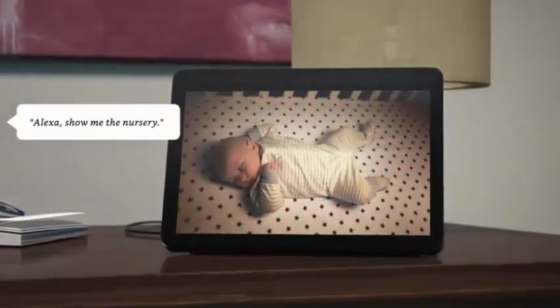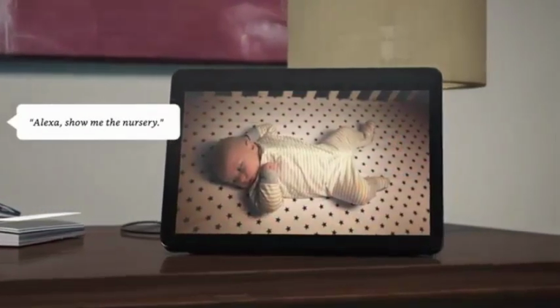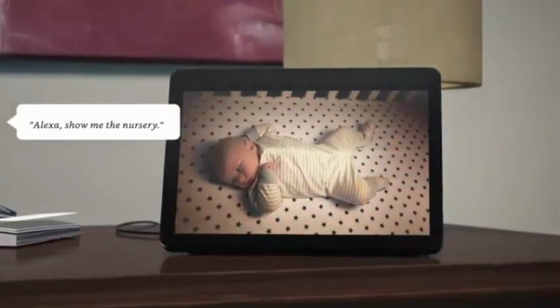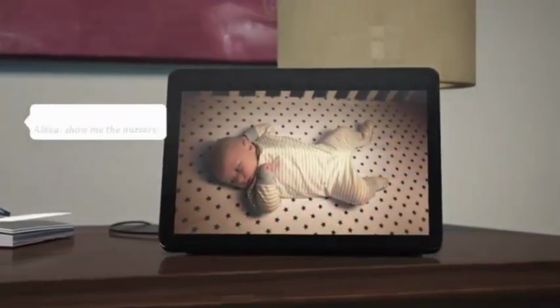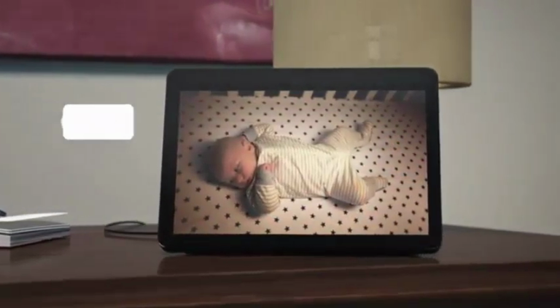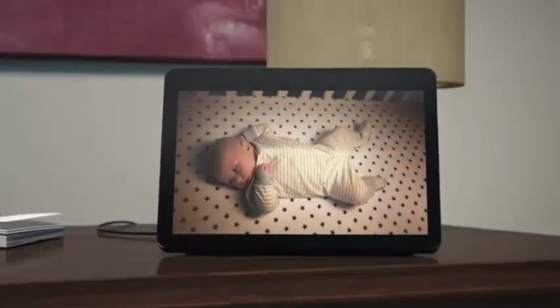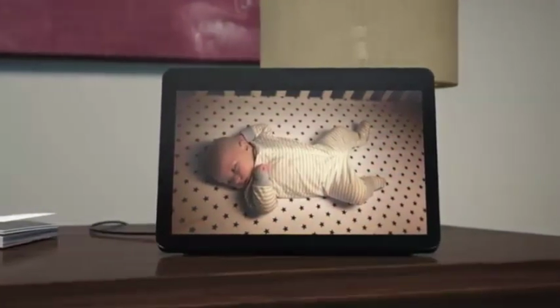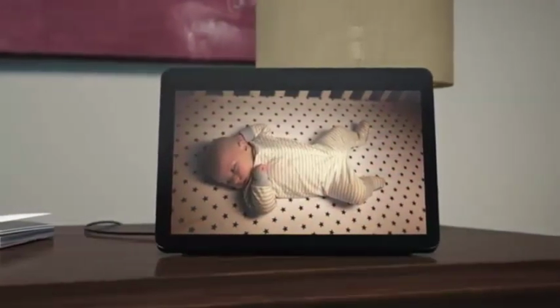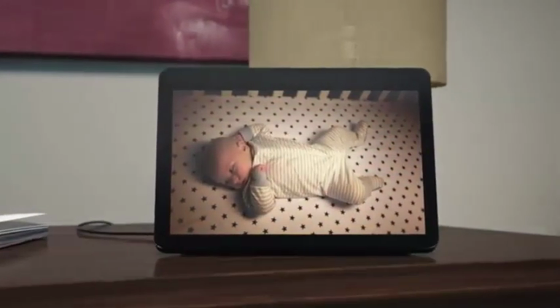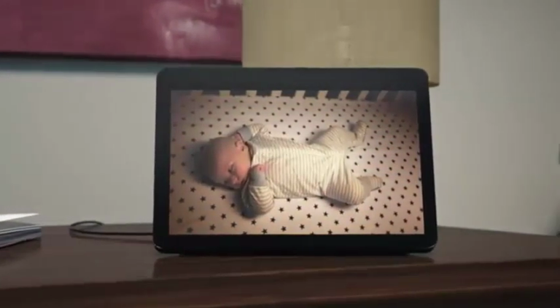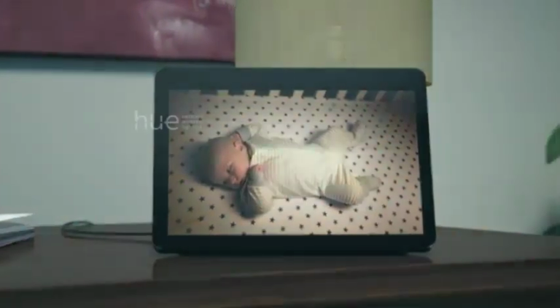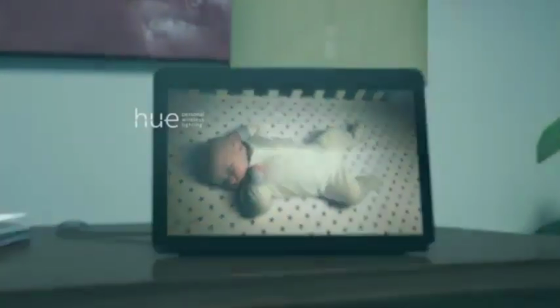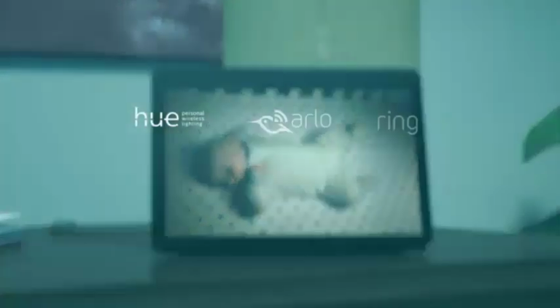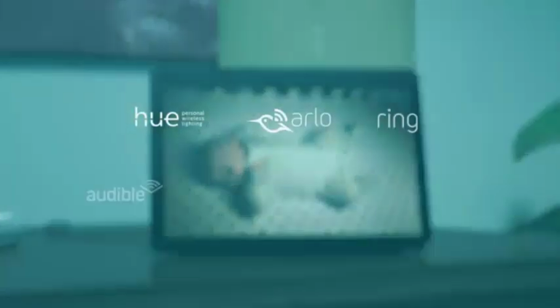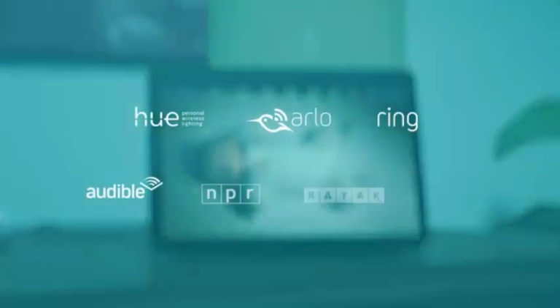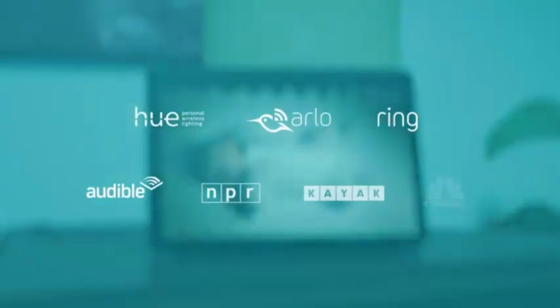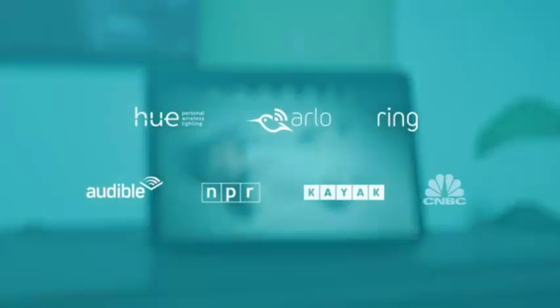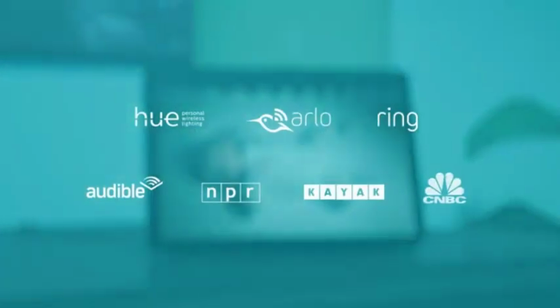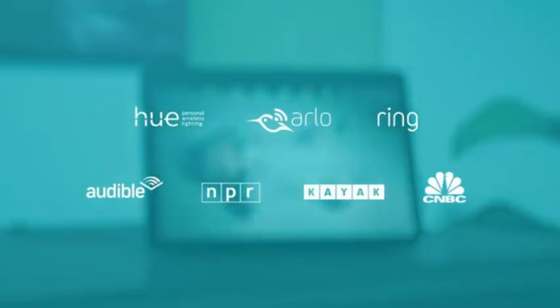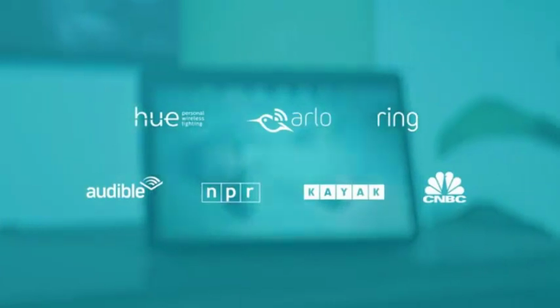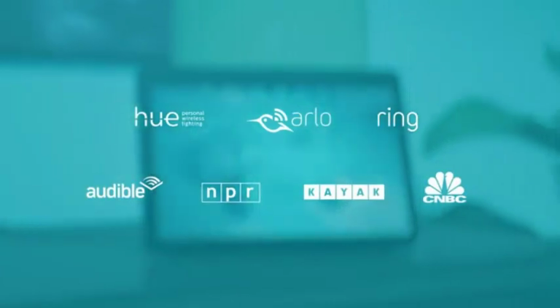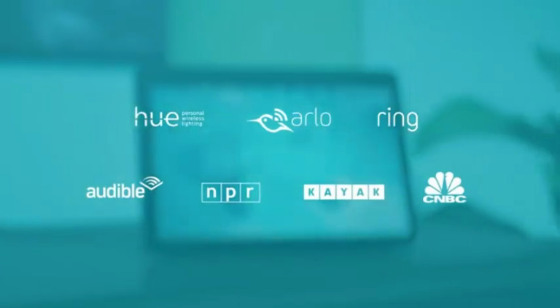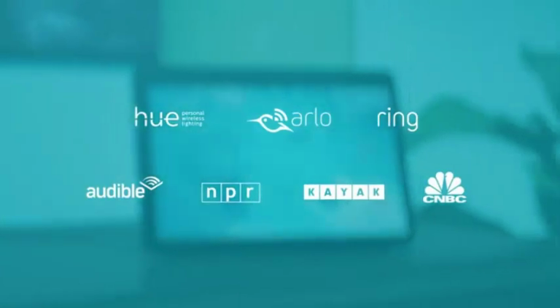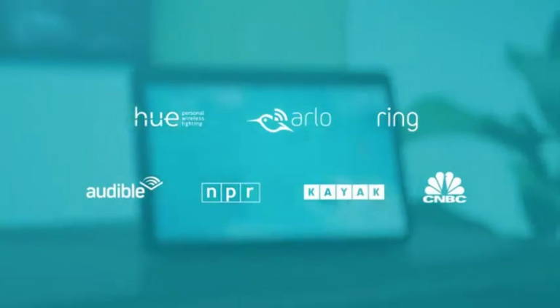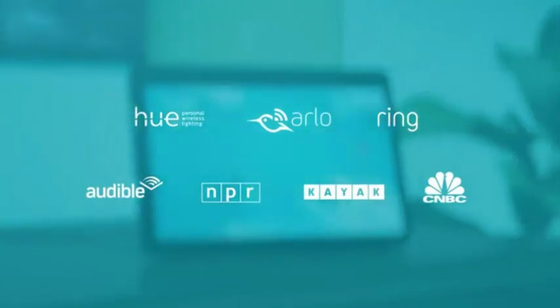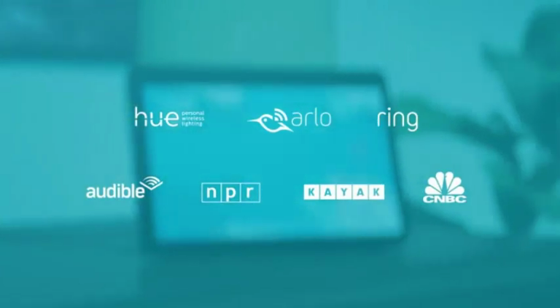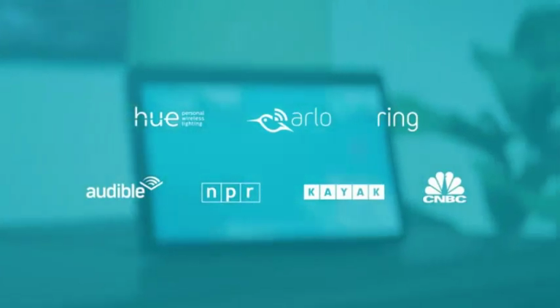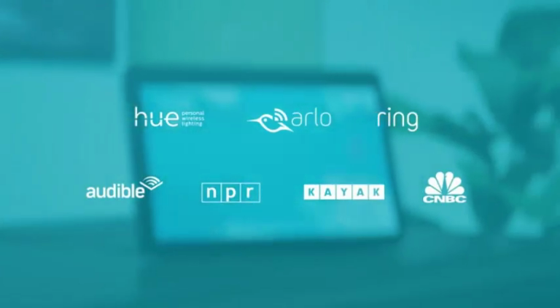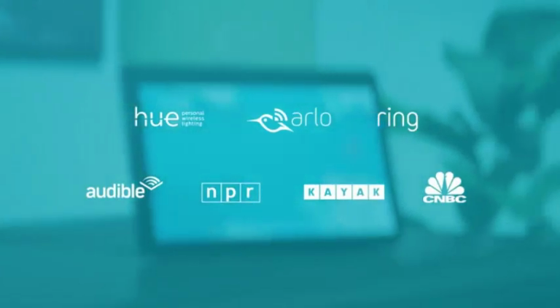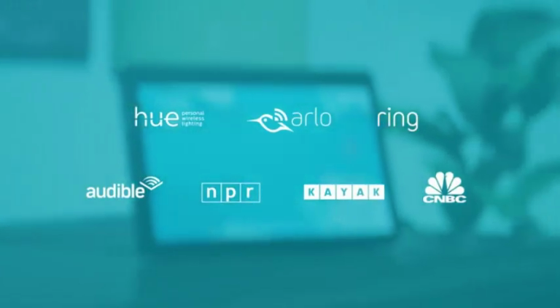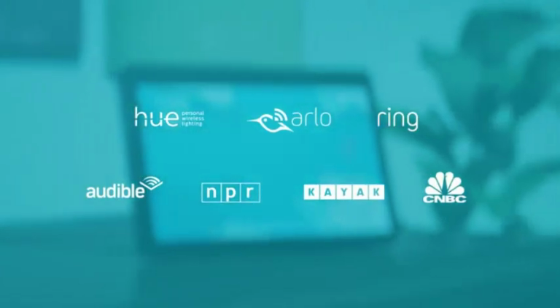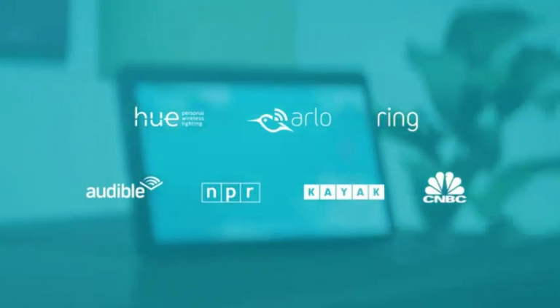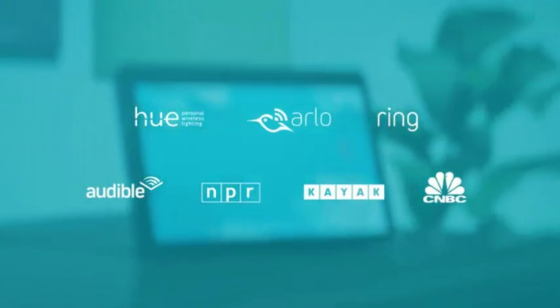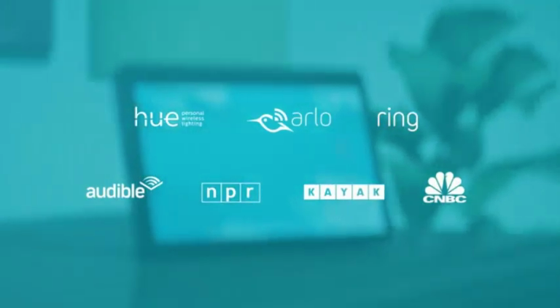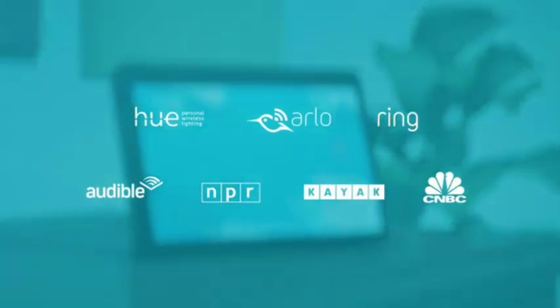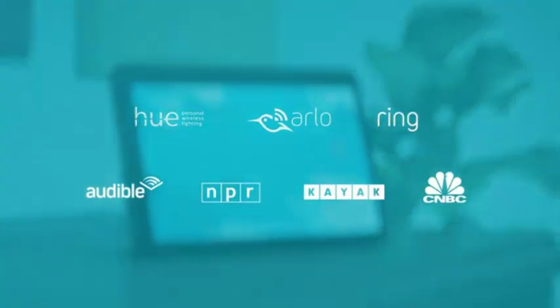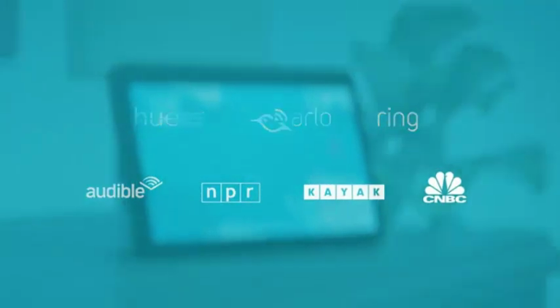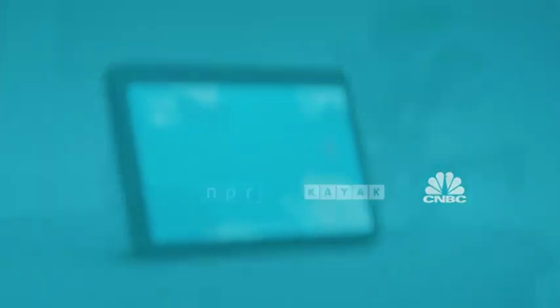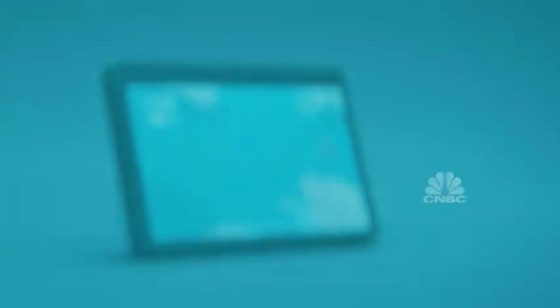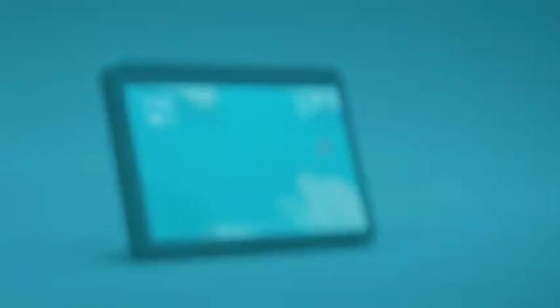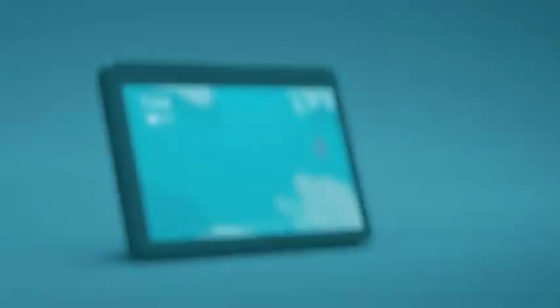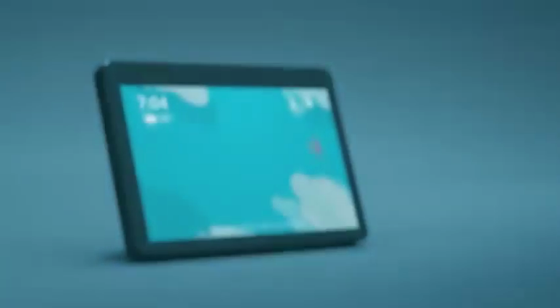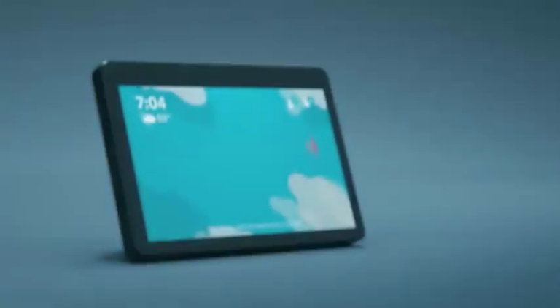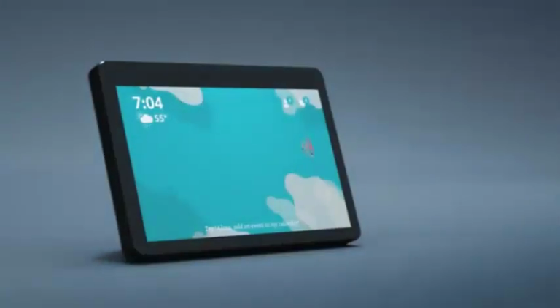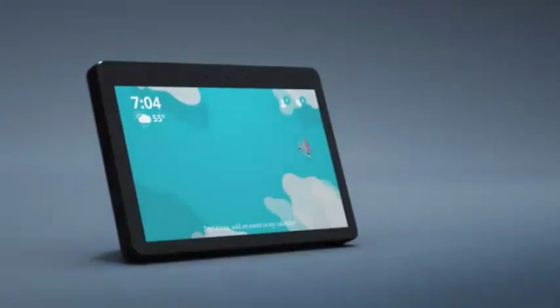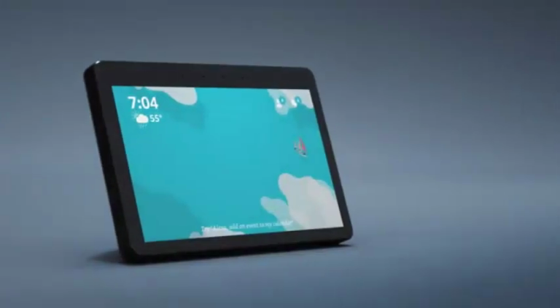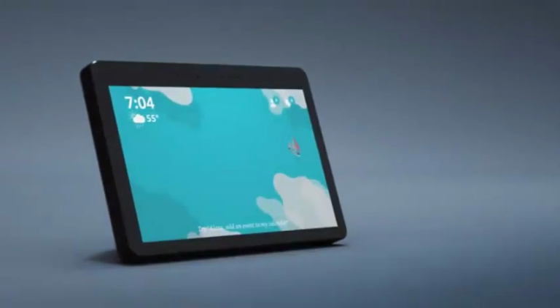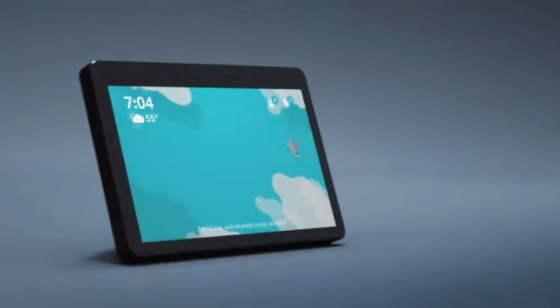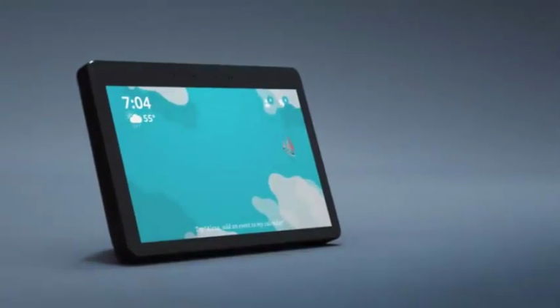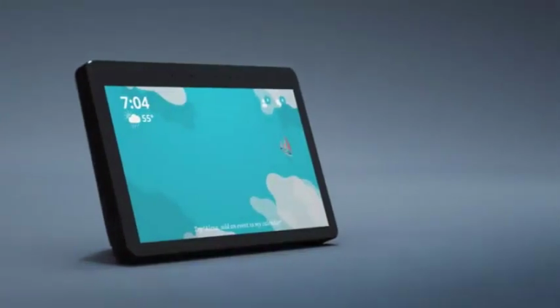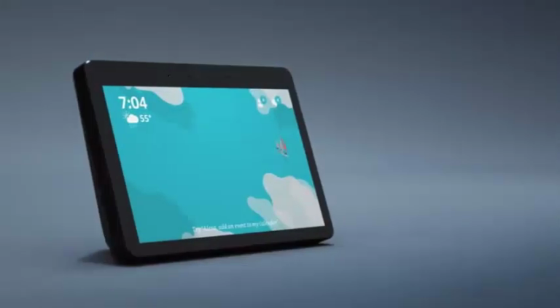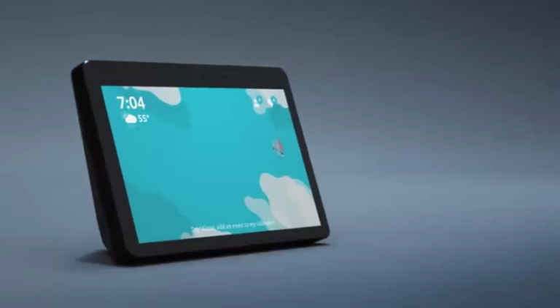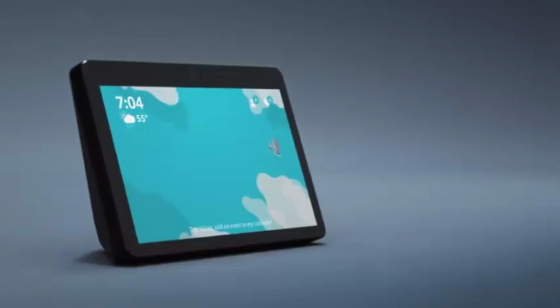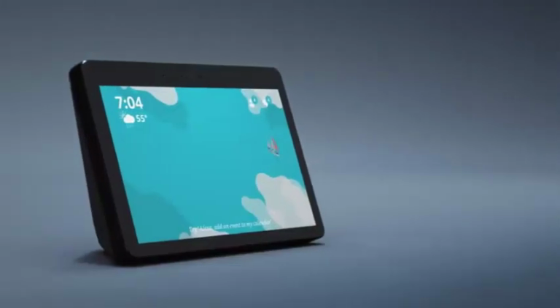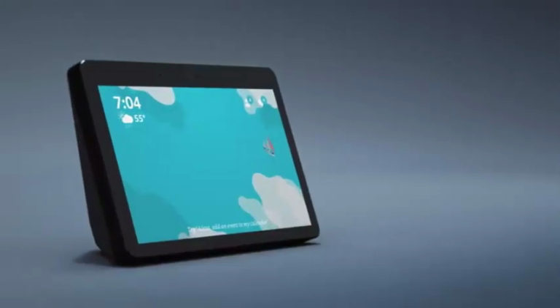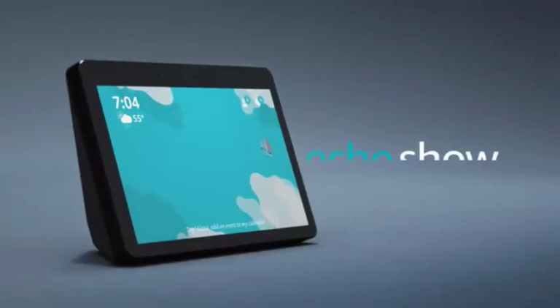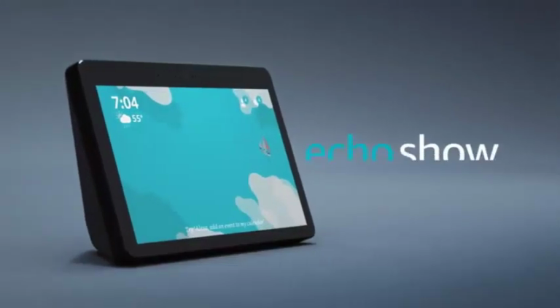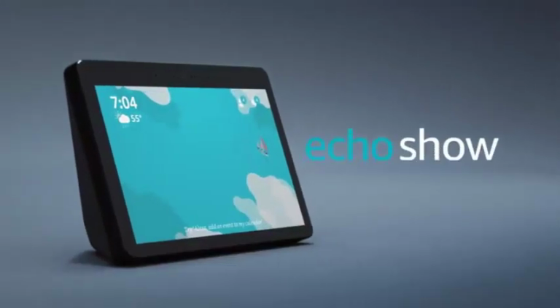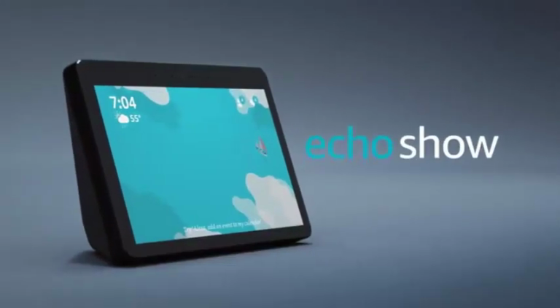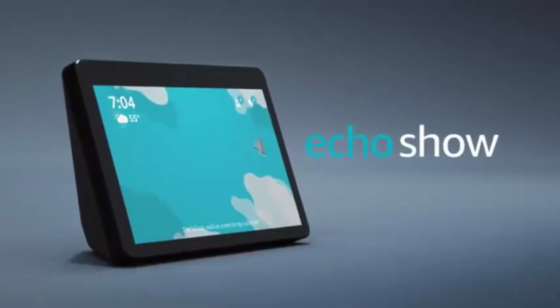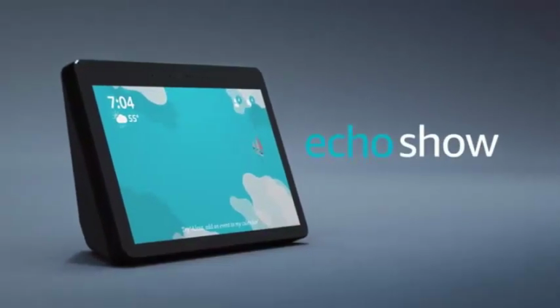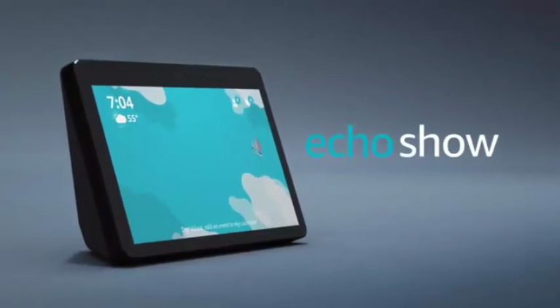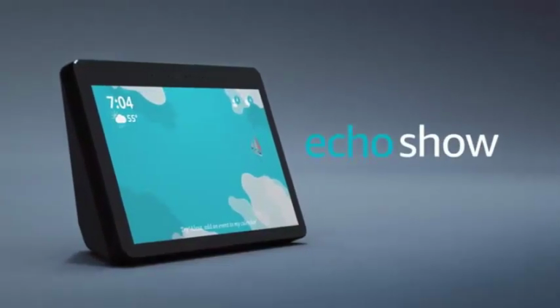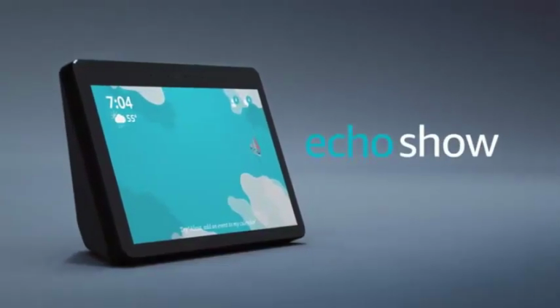Best of all, Echo Show and Alexa are always getting smarter and adding new features and skills. Echo Show, from Amazon.